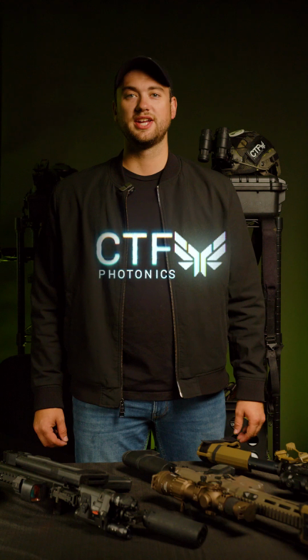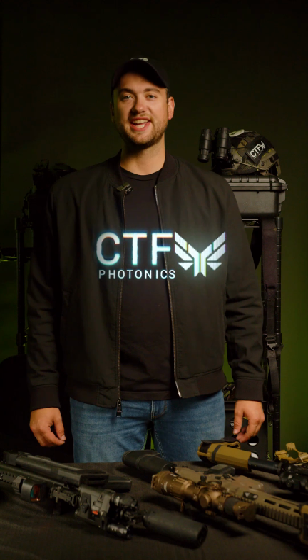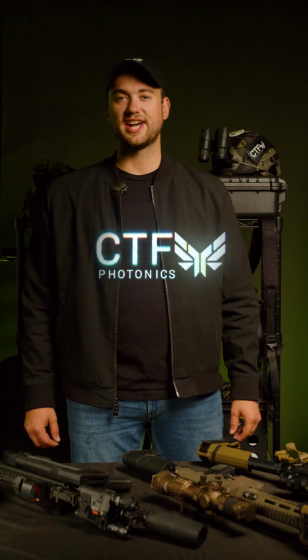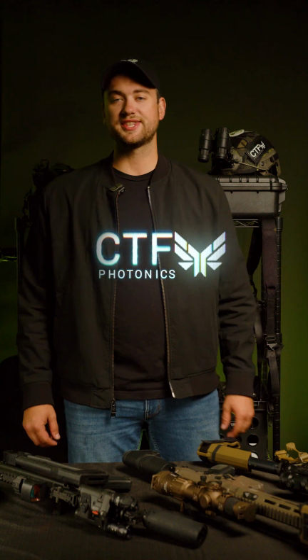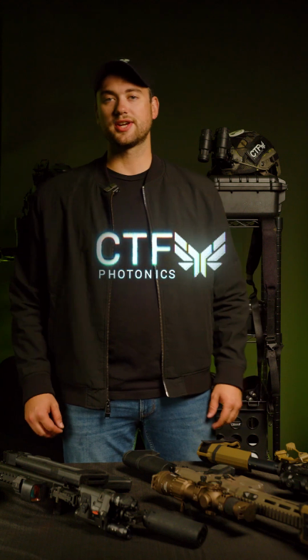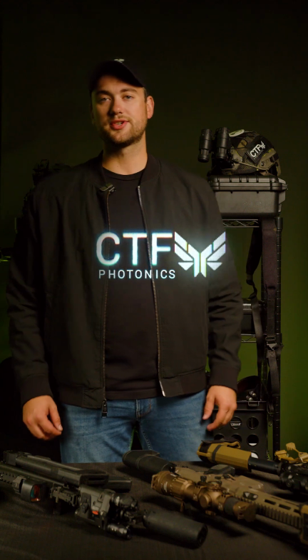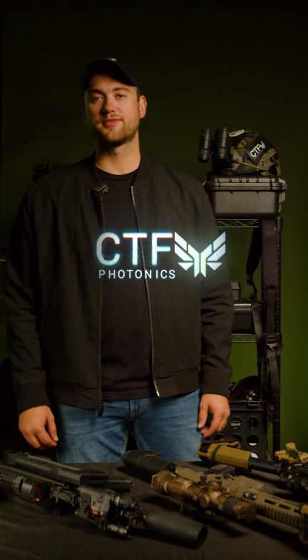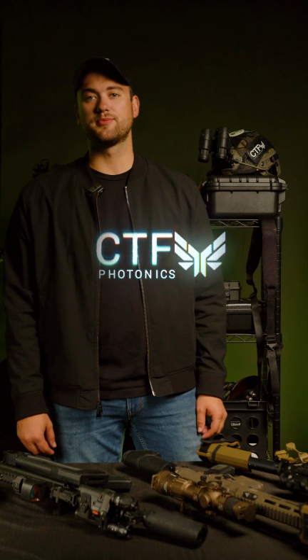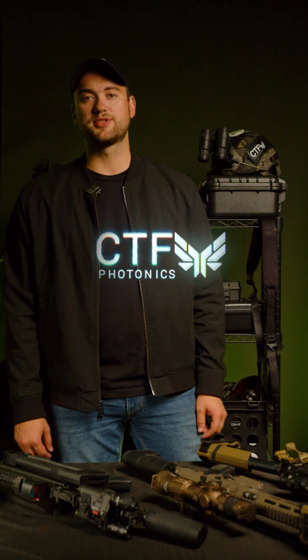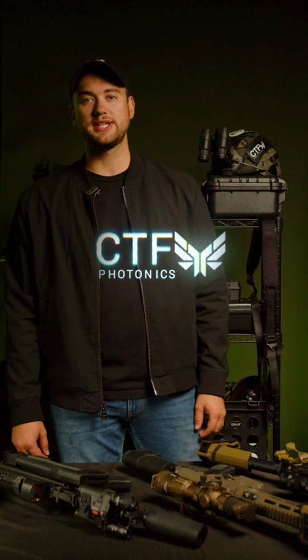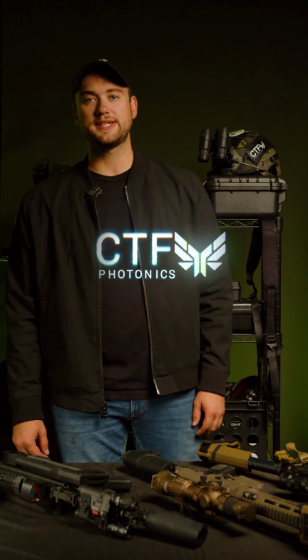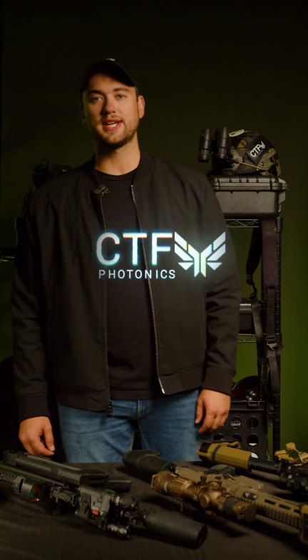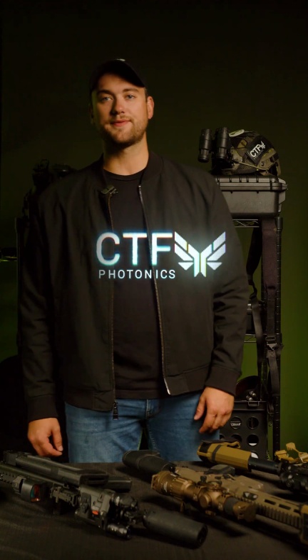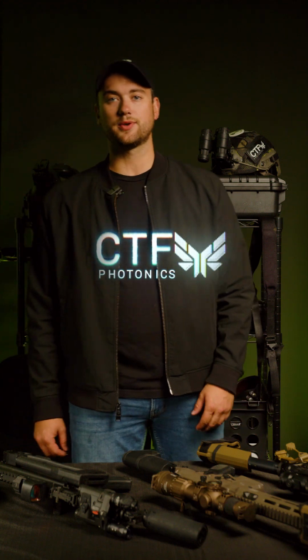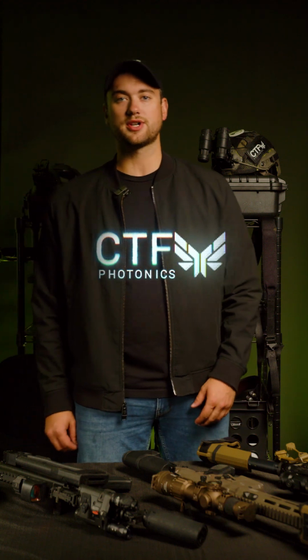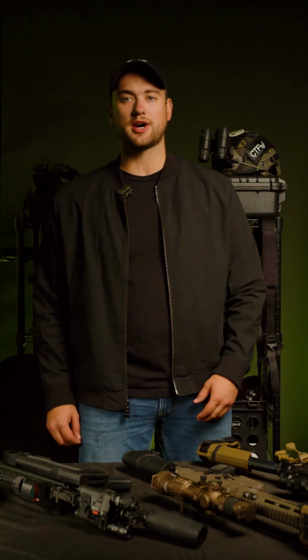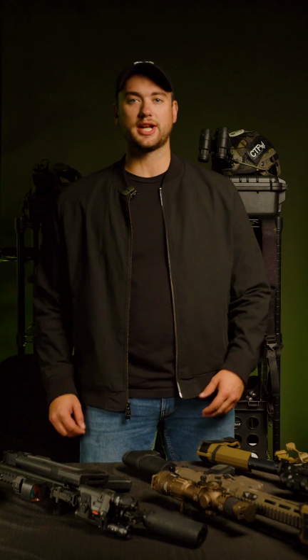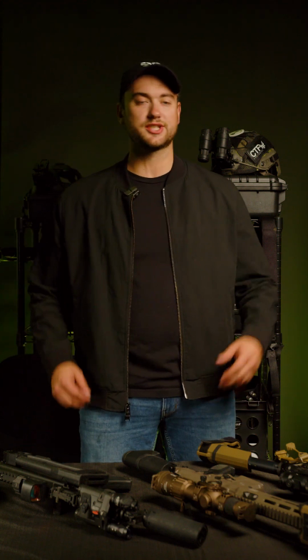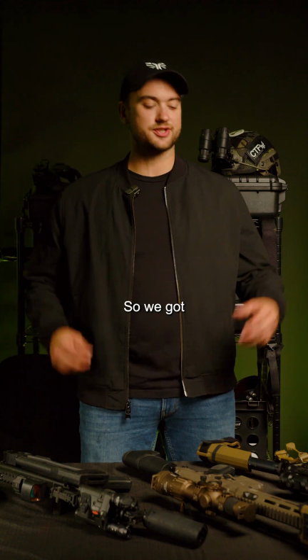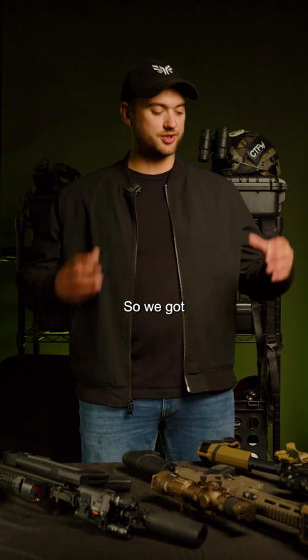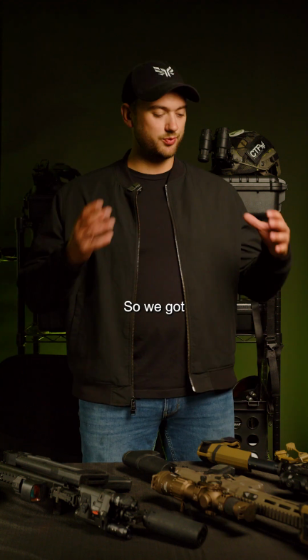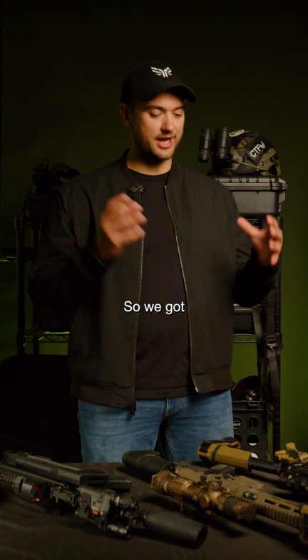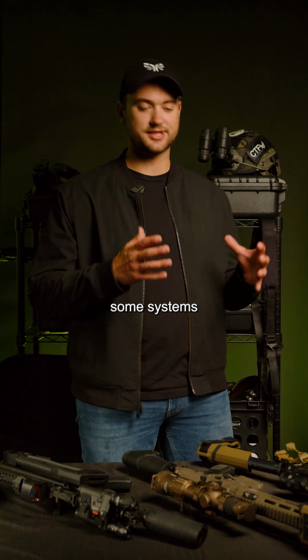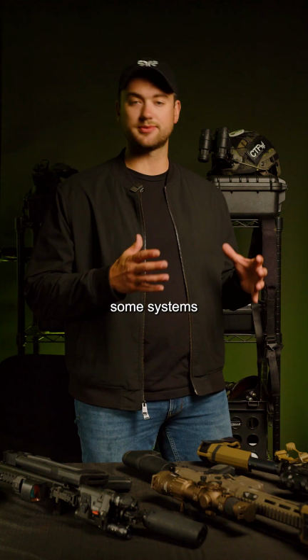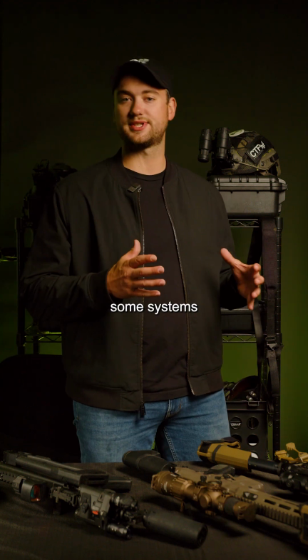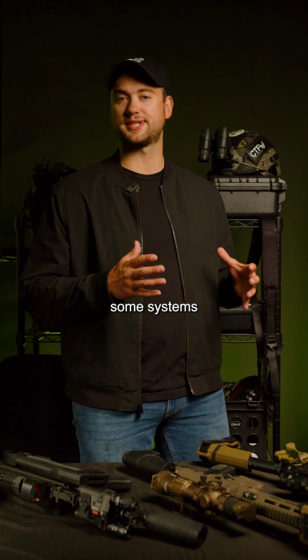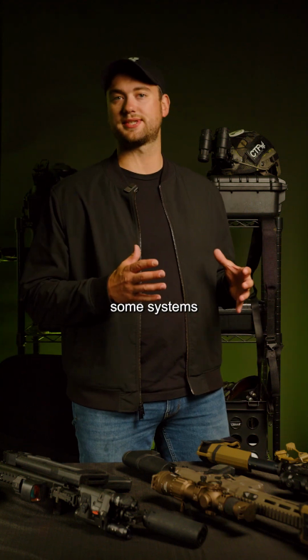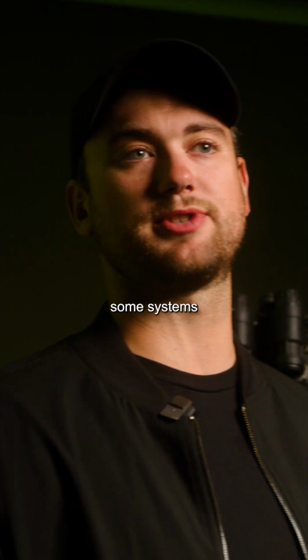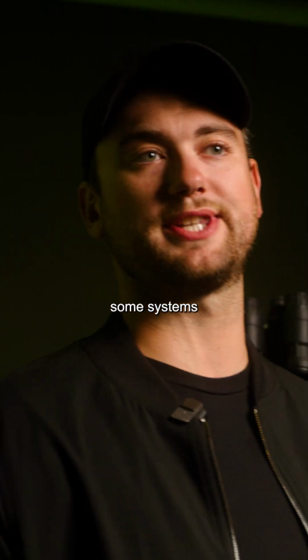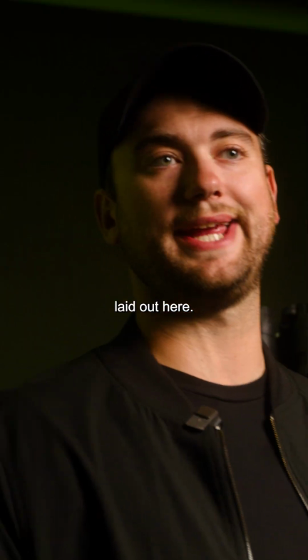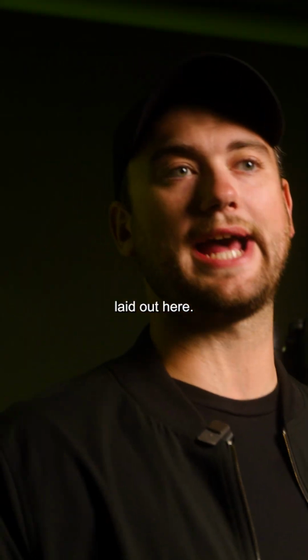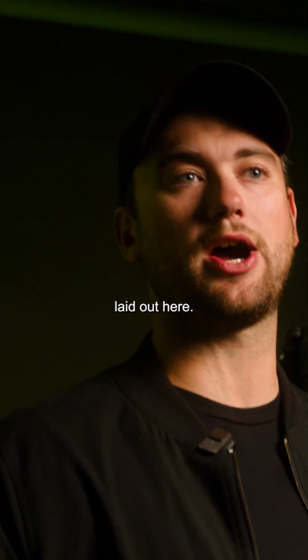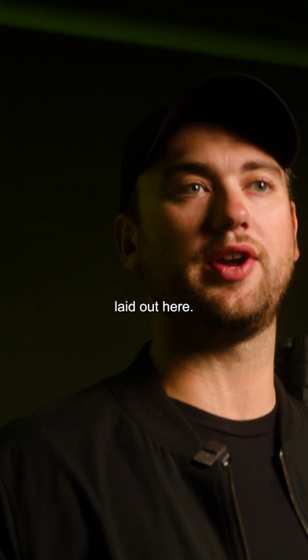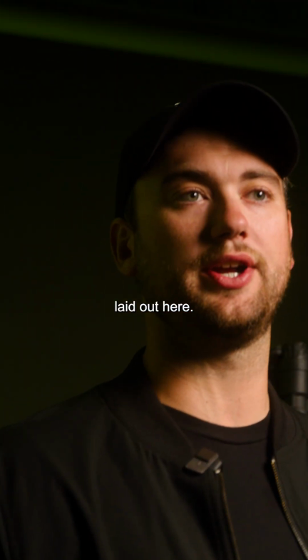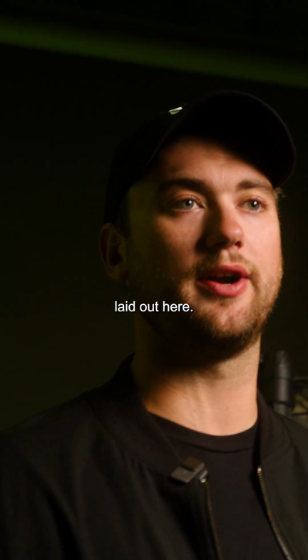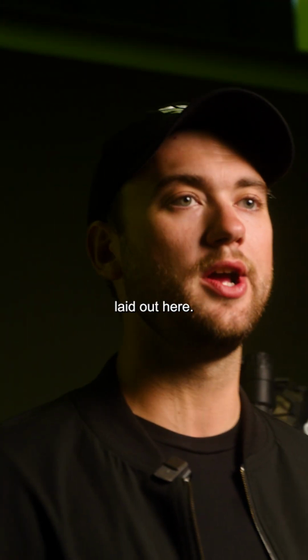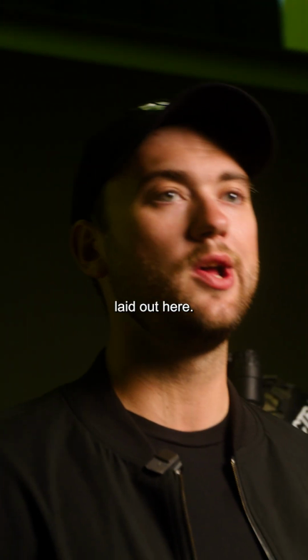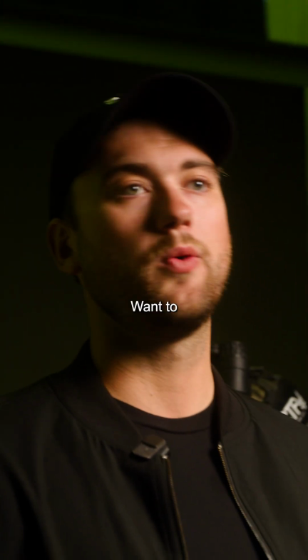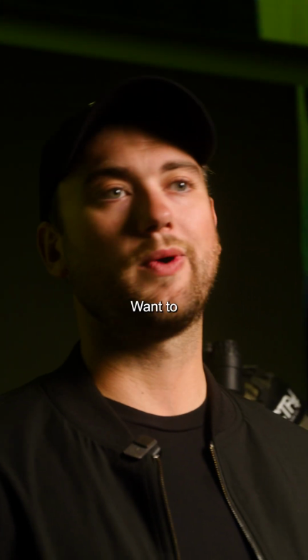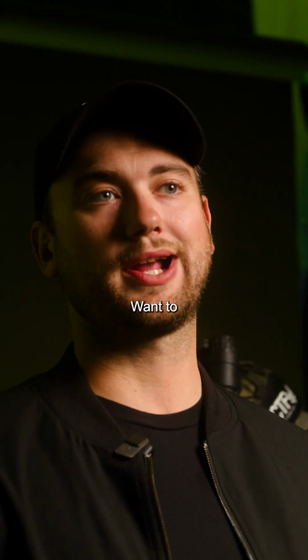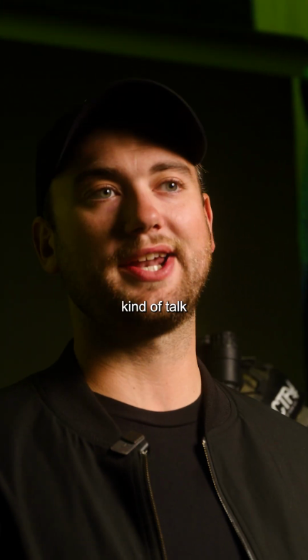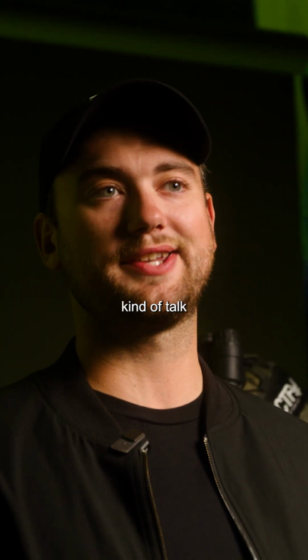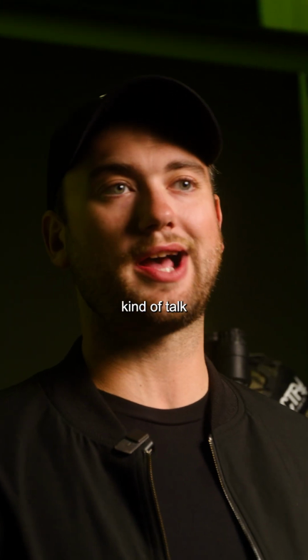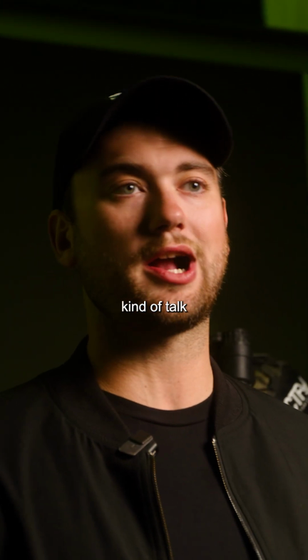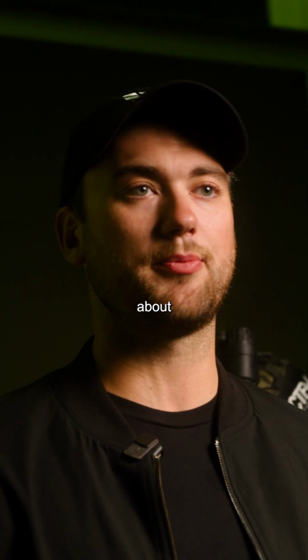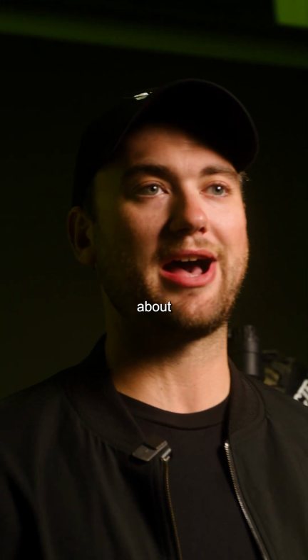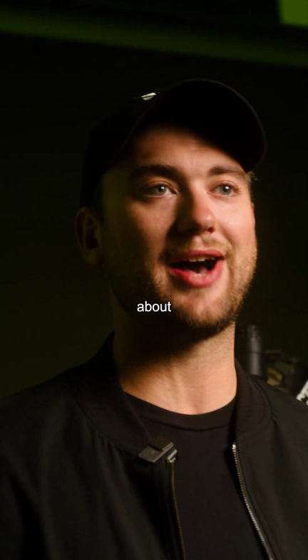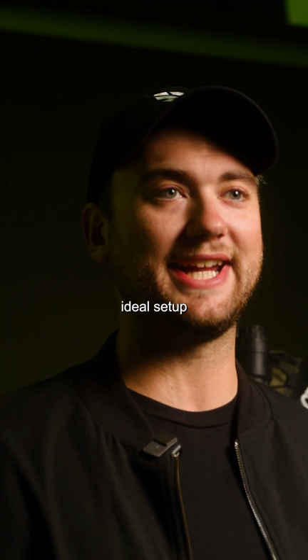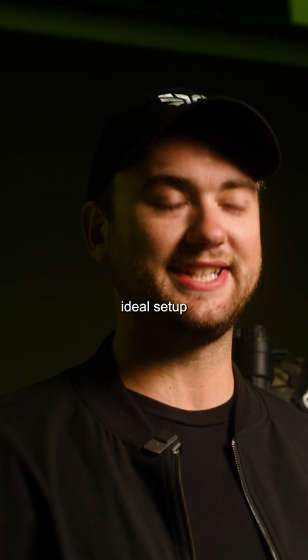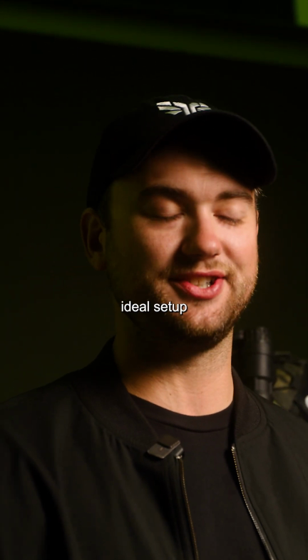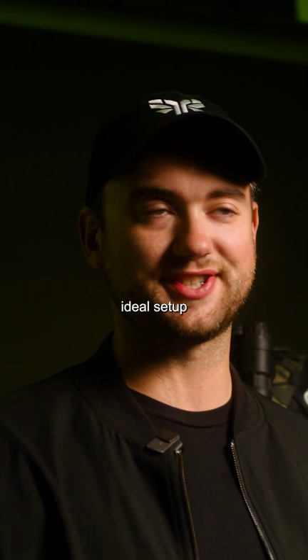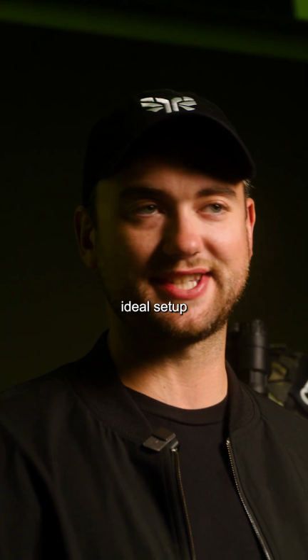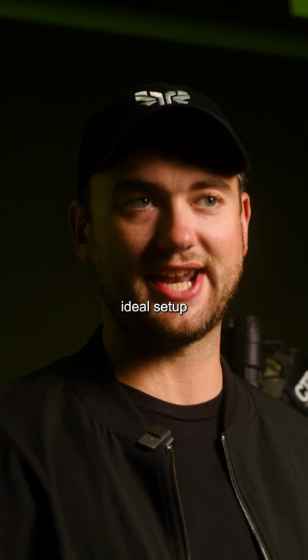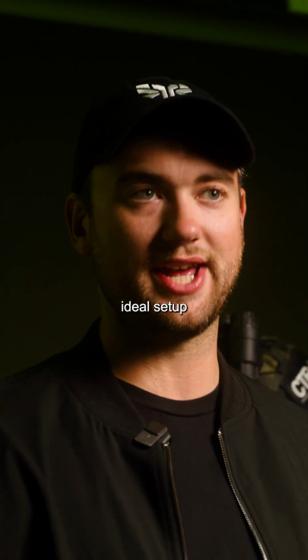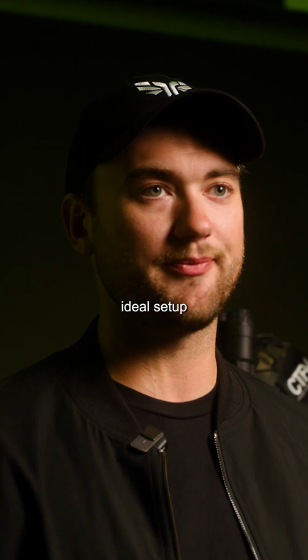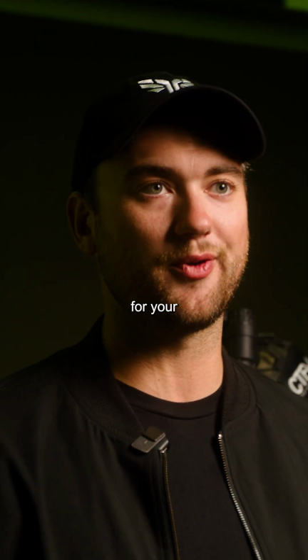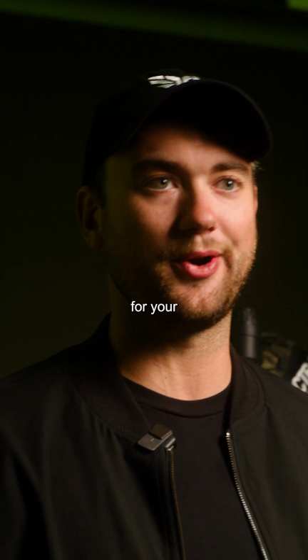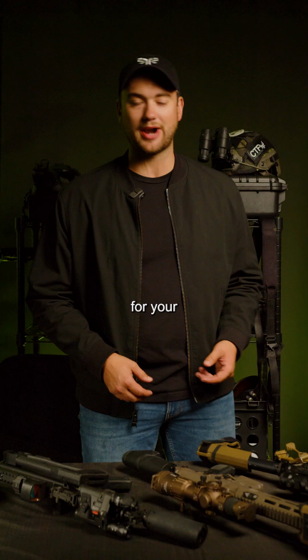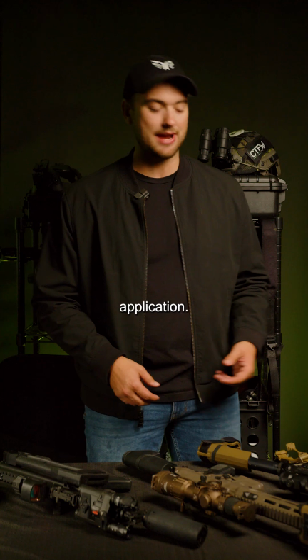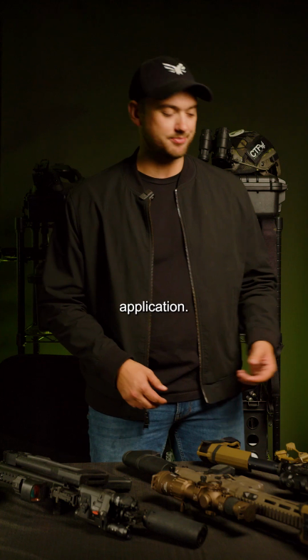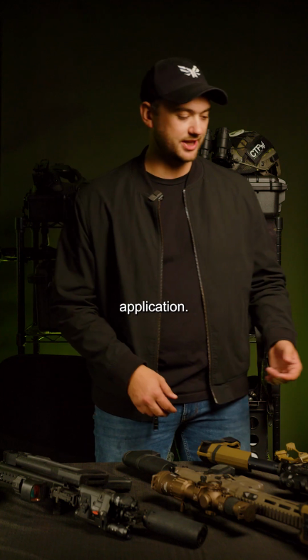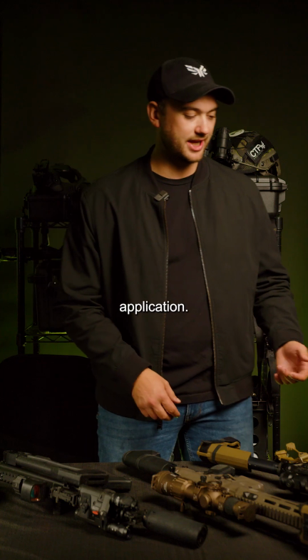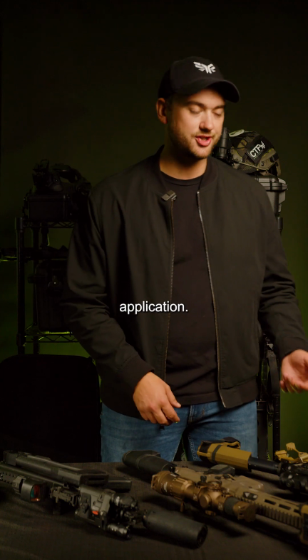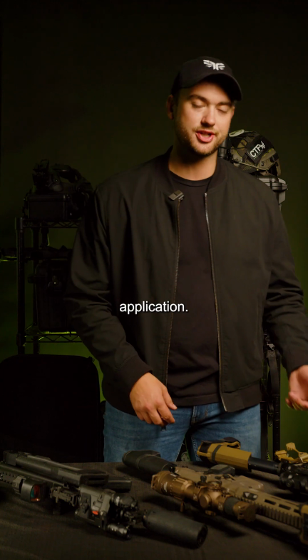Hey guys, Hunter from CTF Photonics. We got some systems laid out here. I want to kind of talk about the ideal setup for your application.